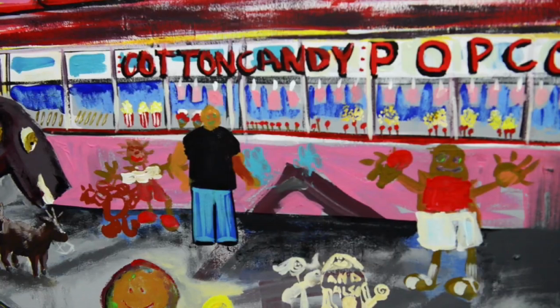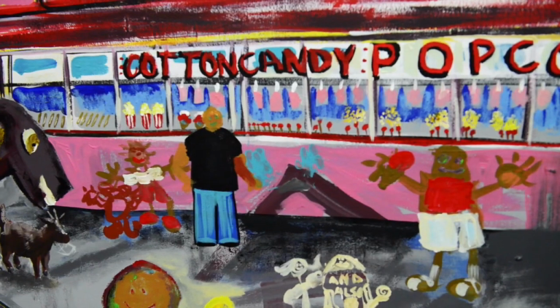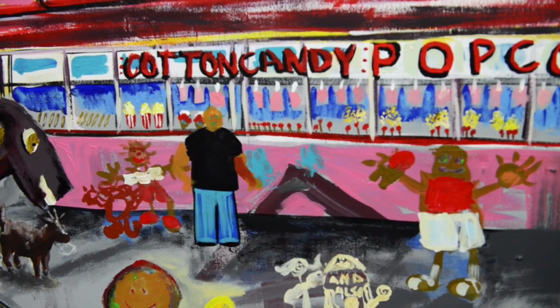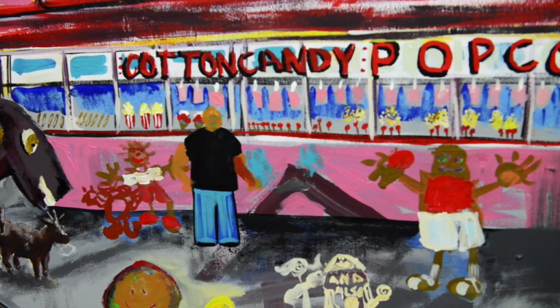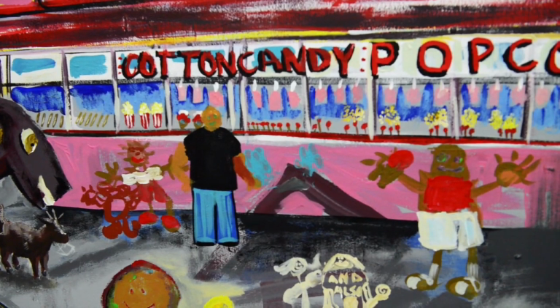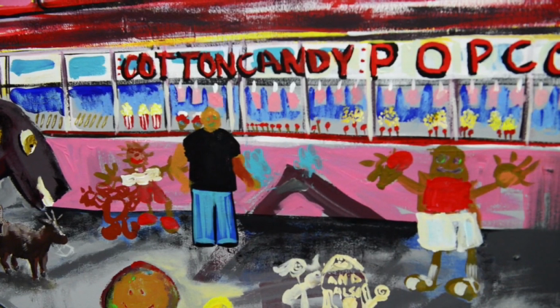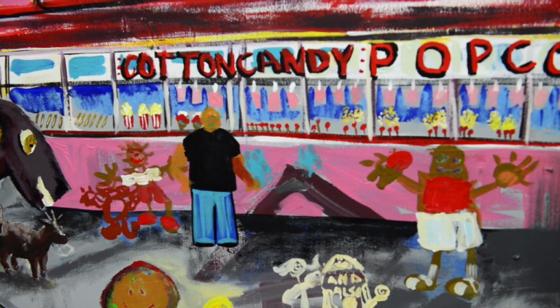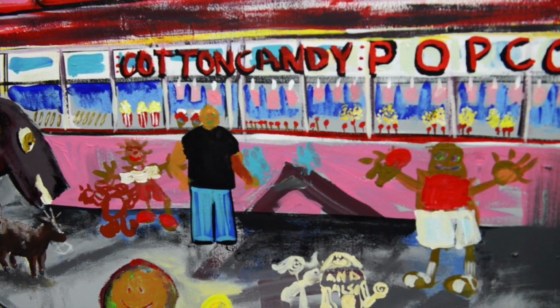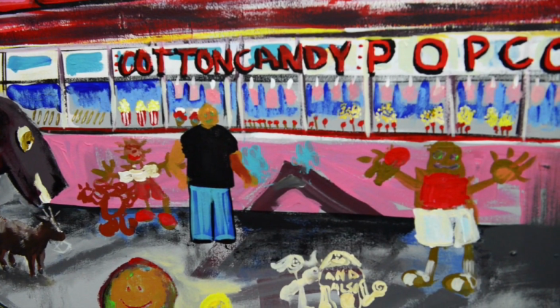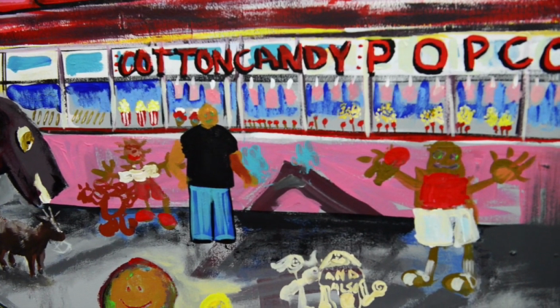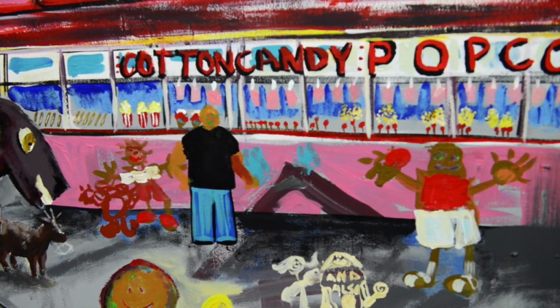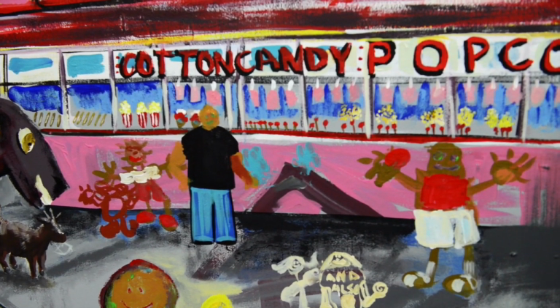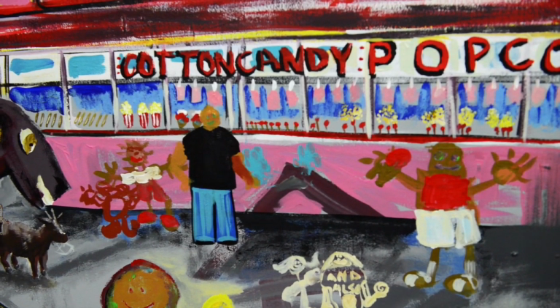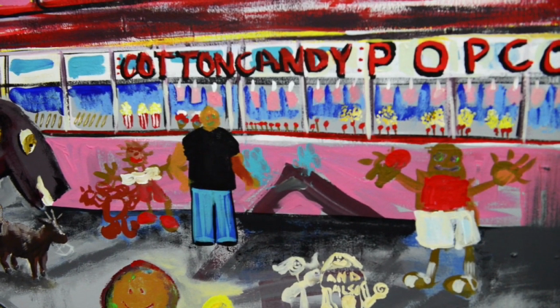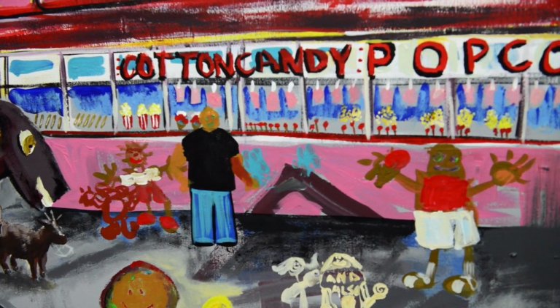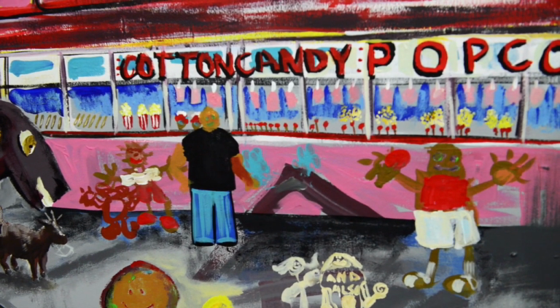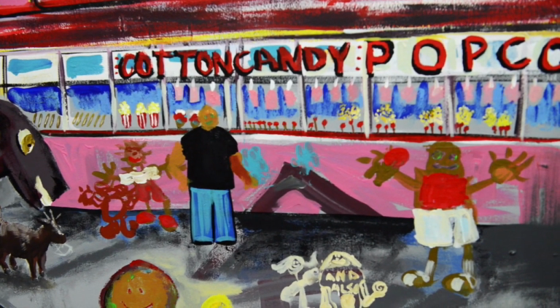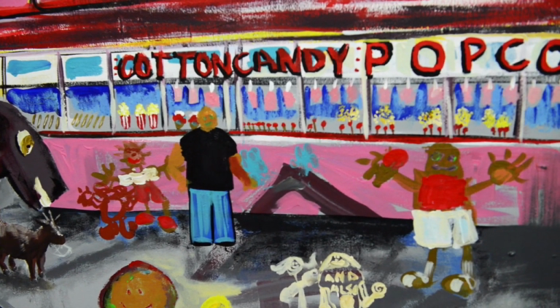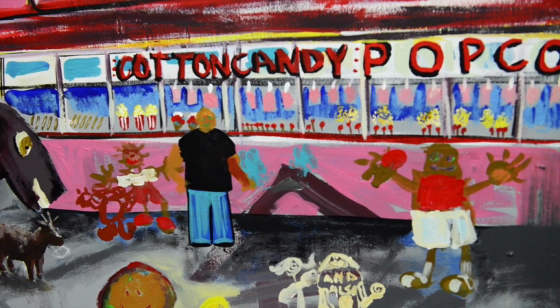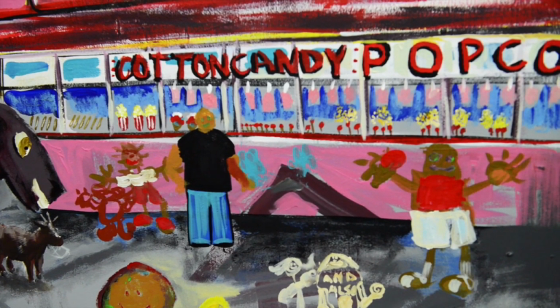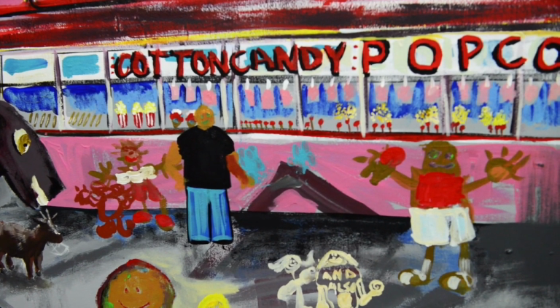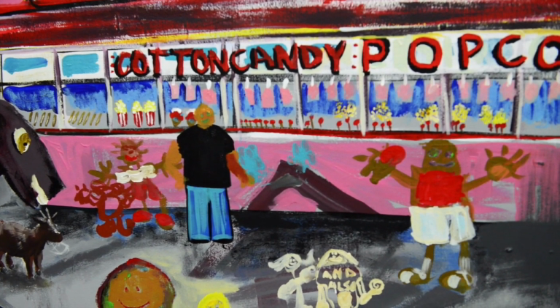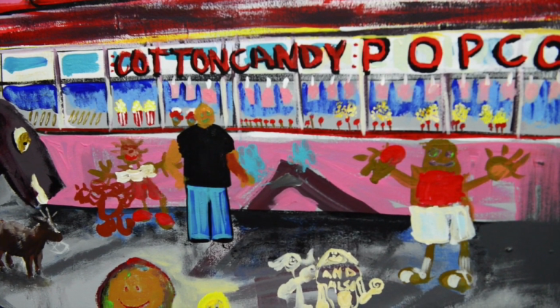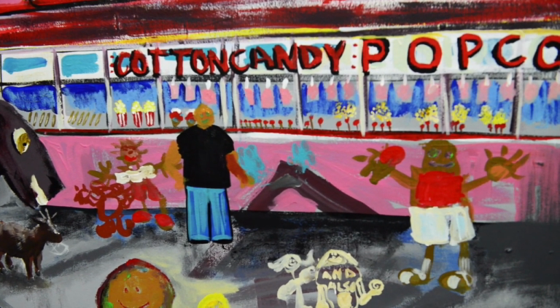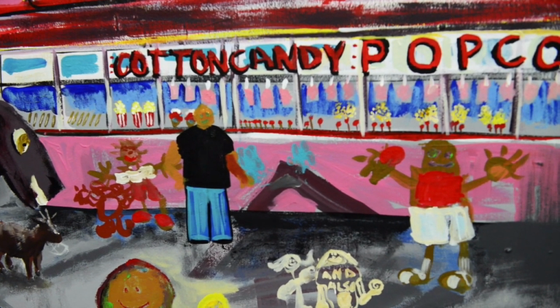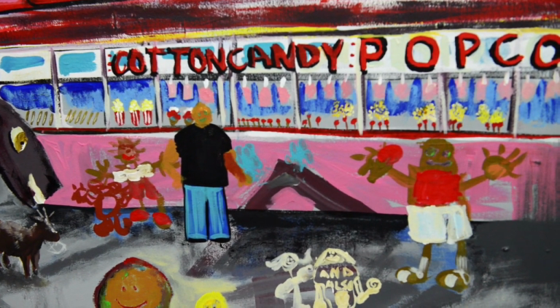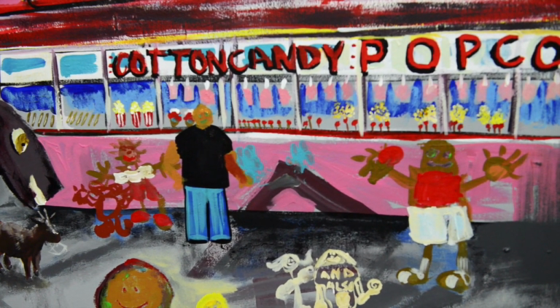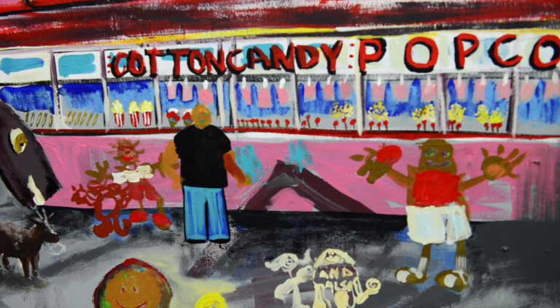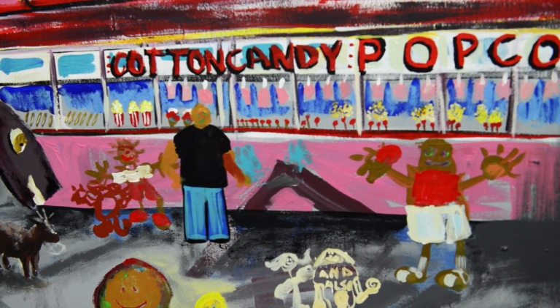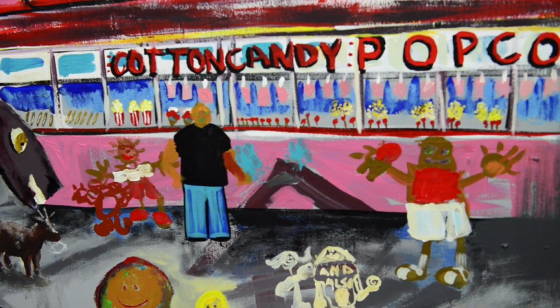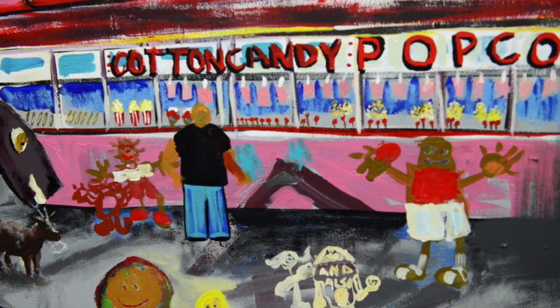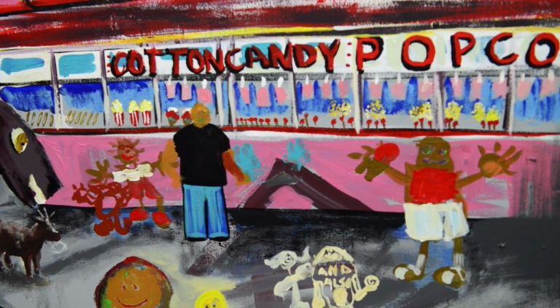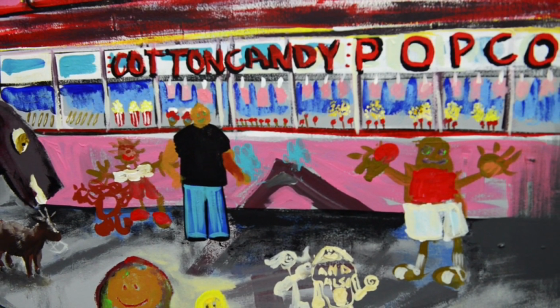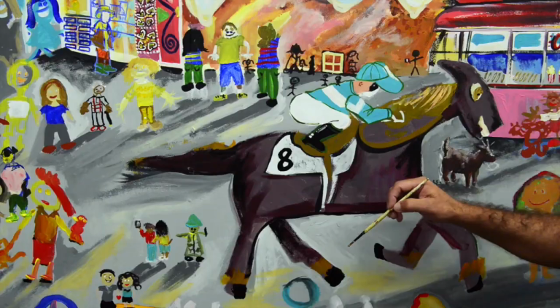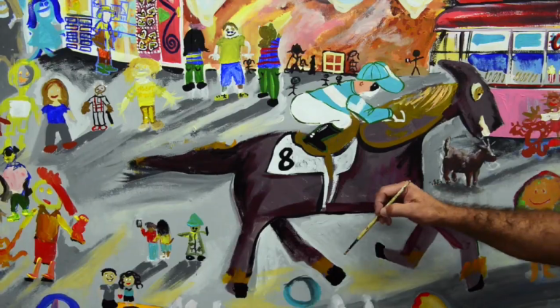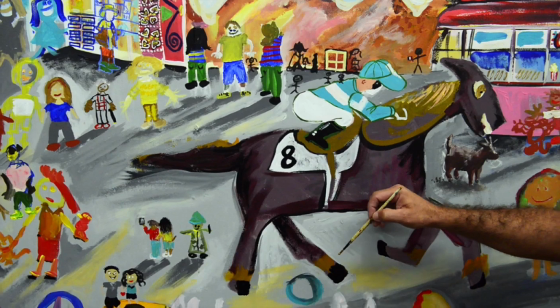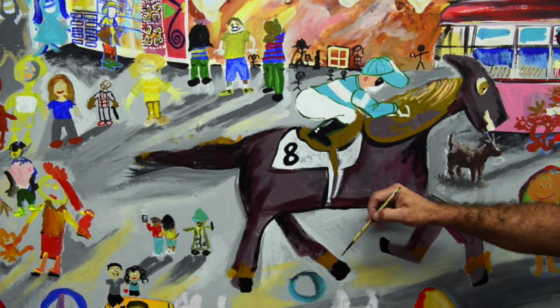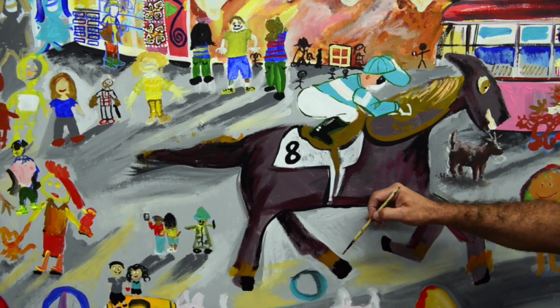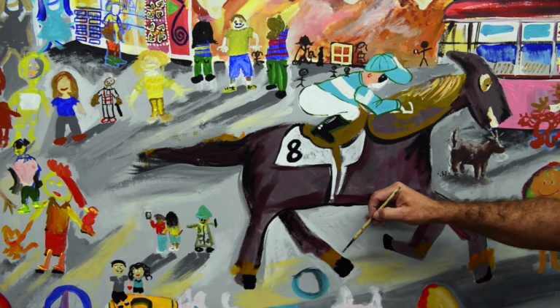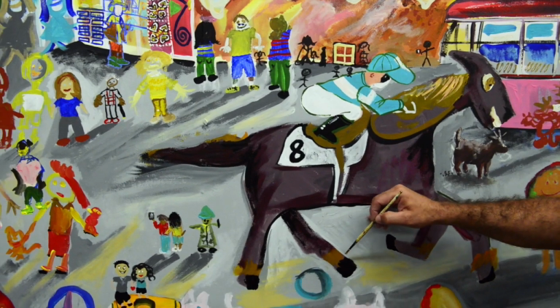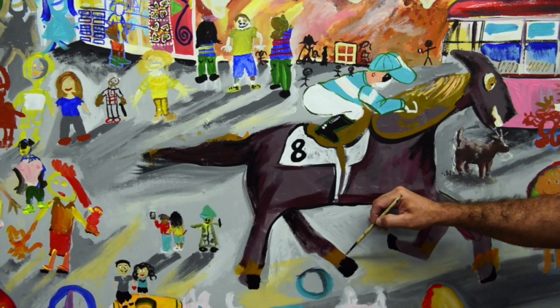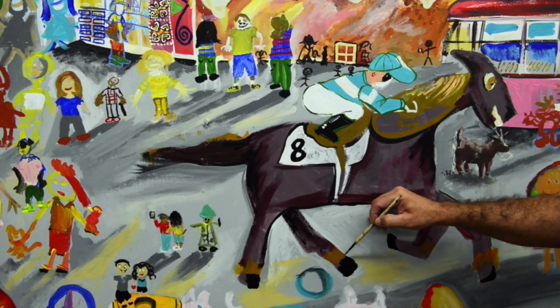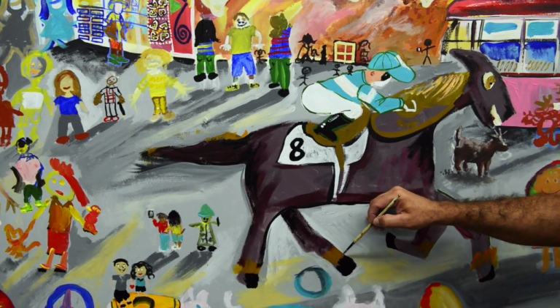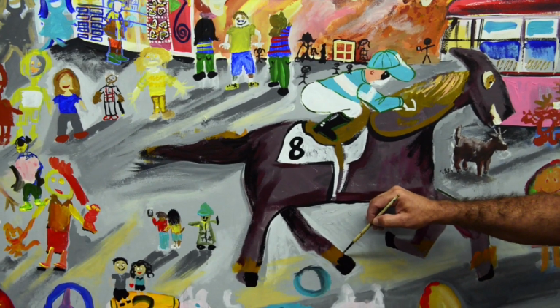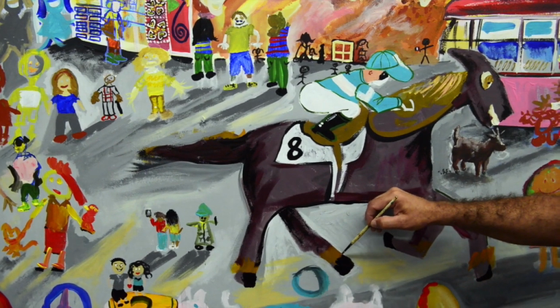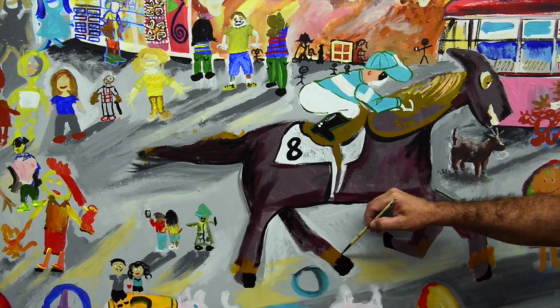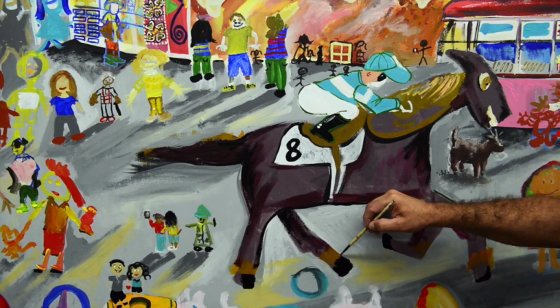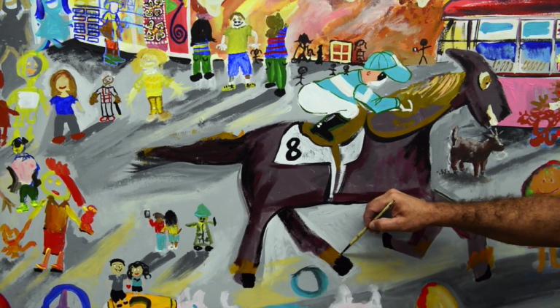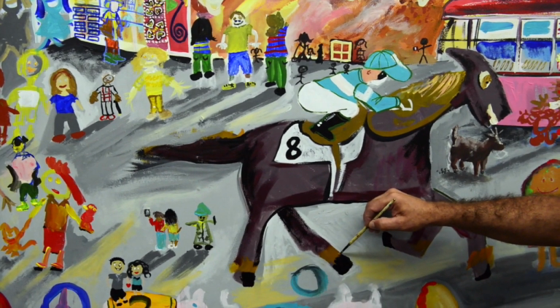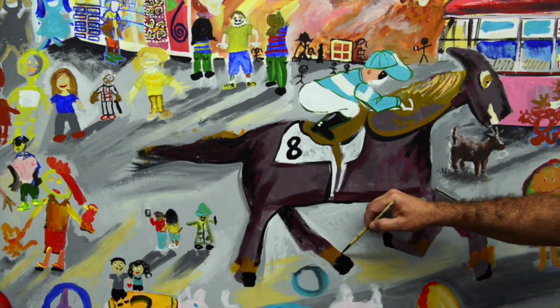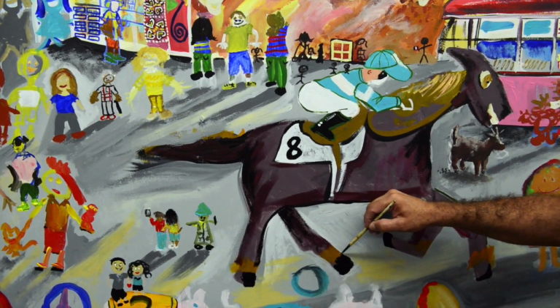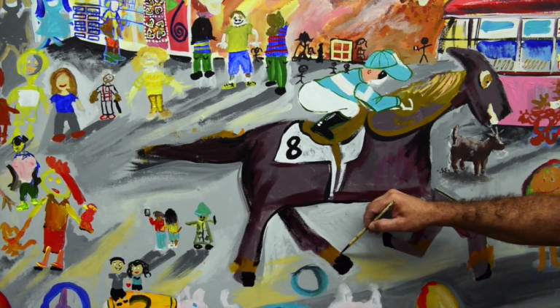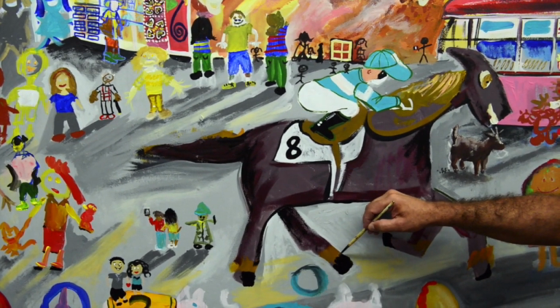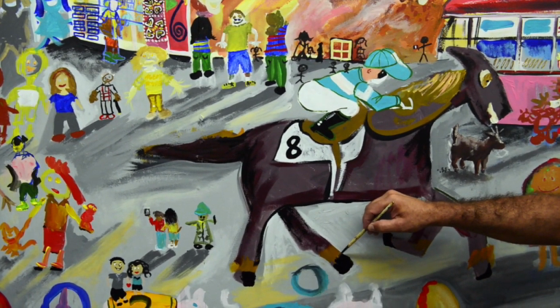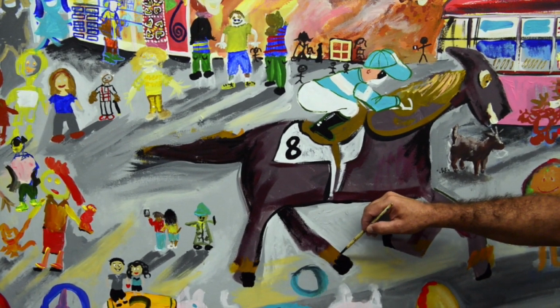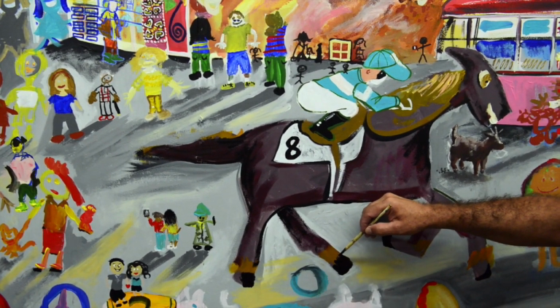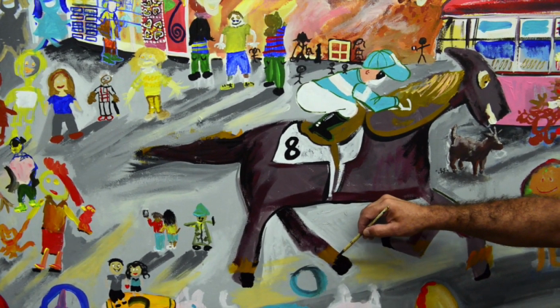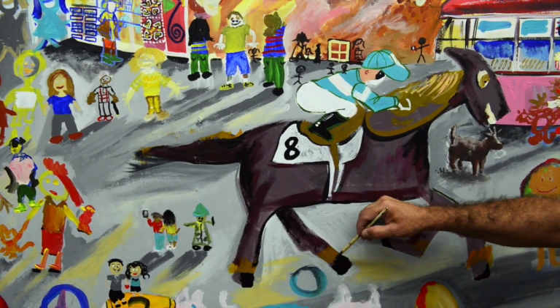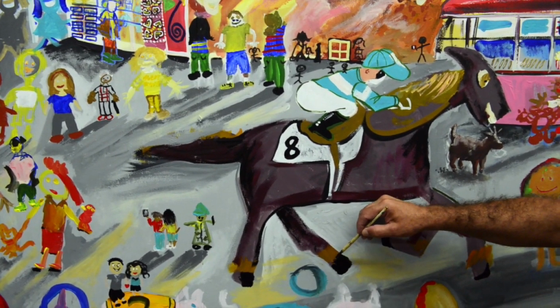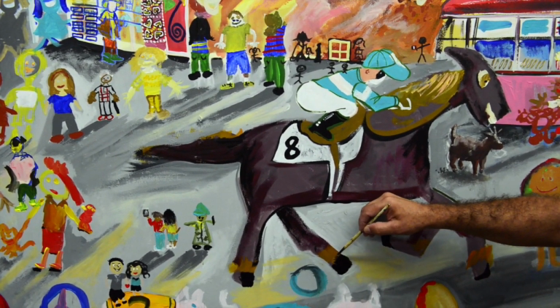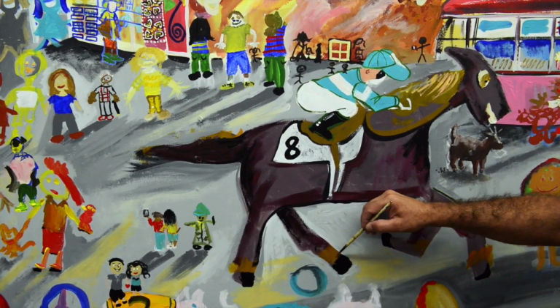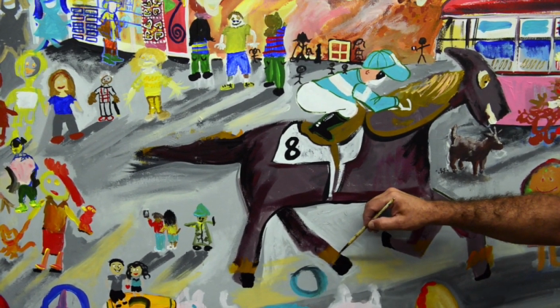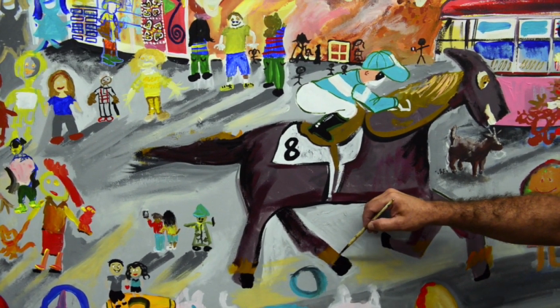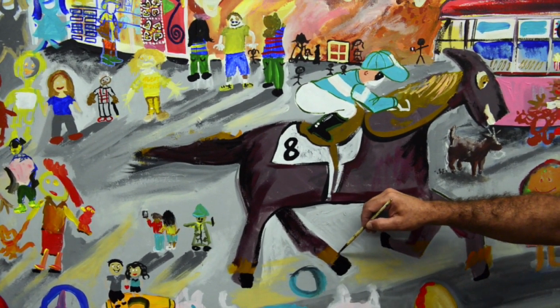Maybe doing another highlight to the popcorn. Look at that. Oh my God.